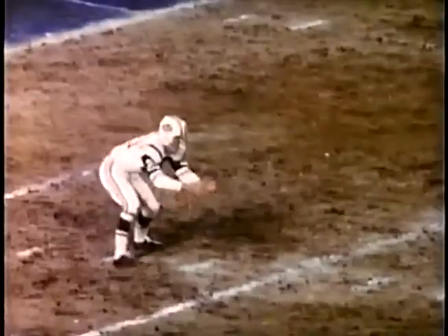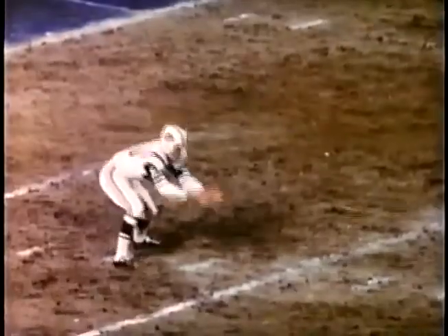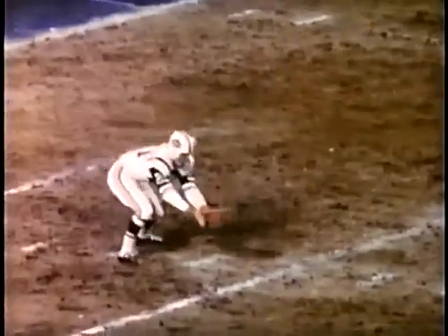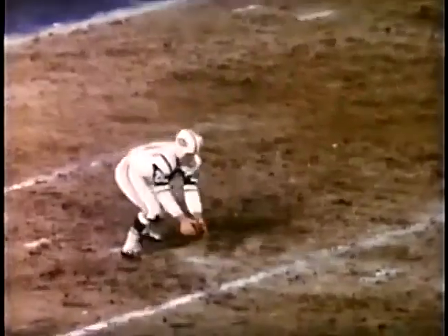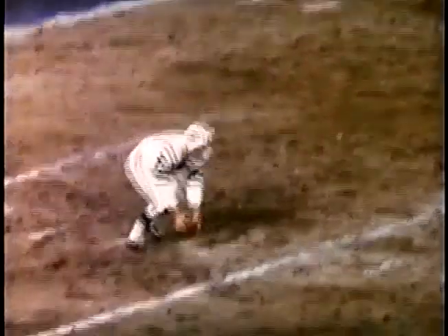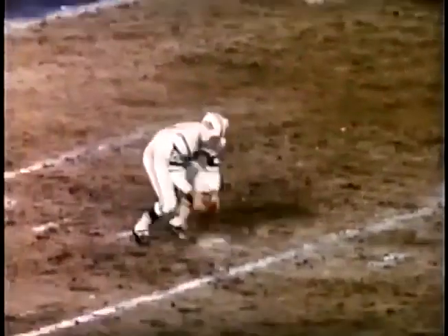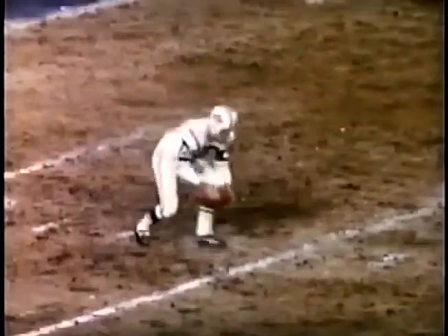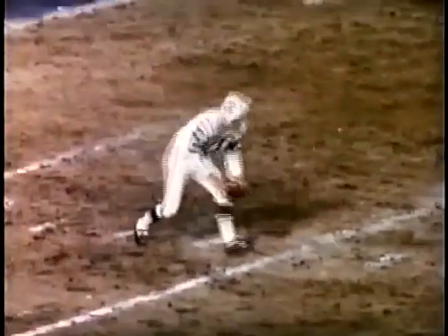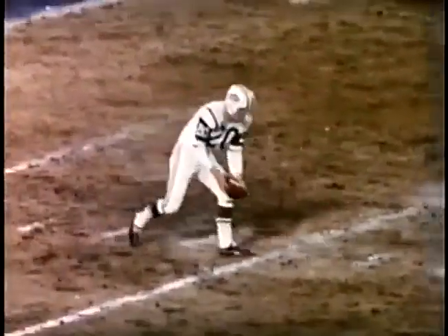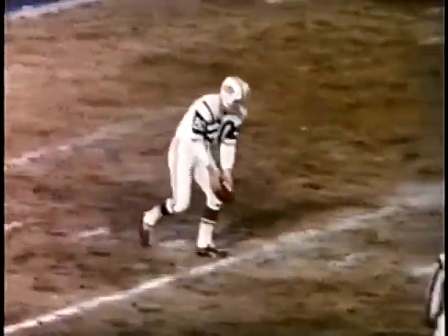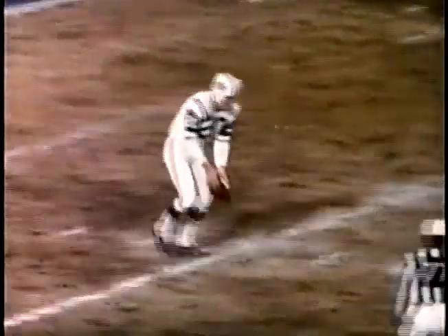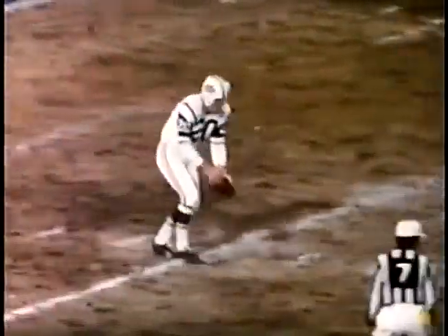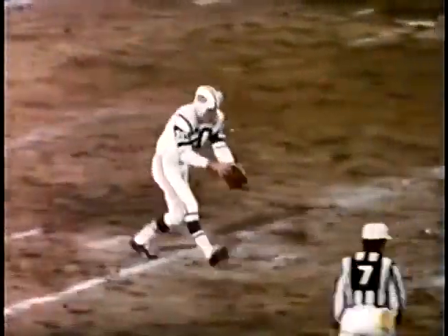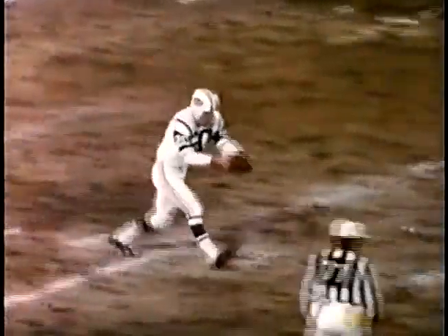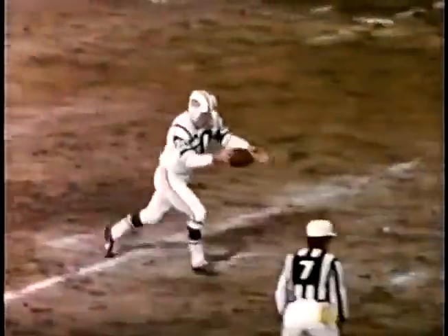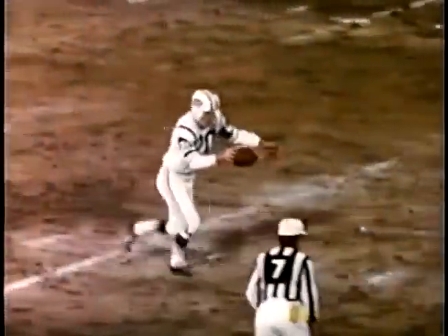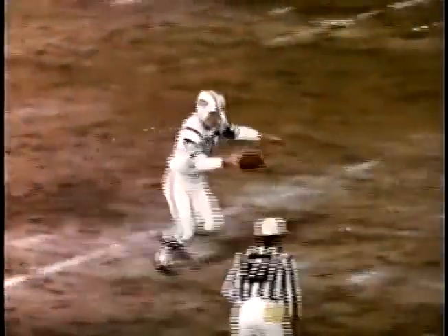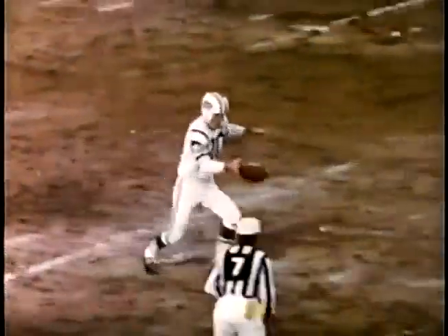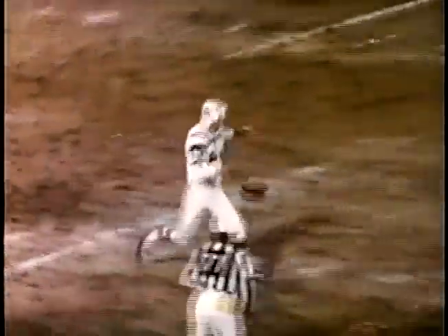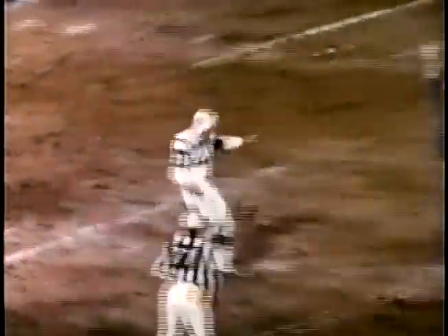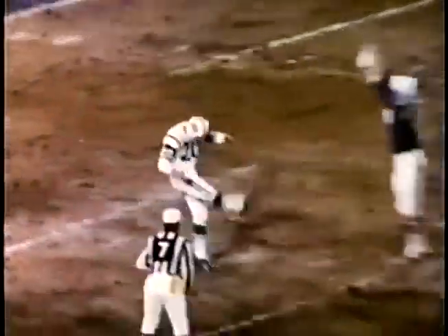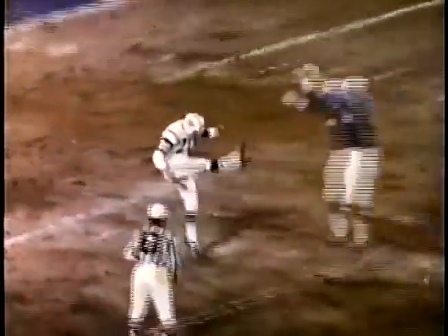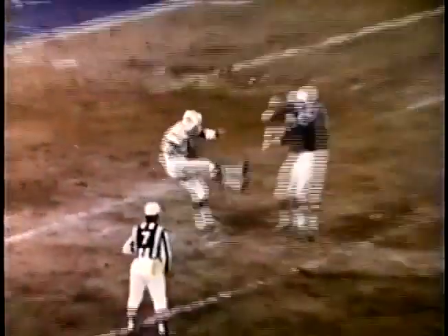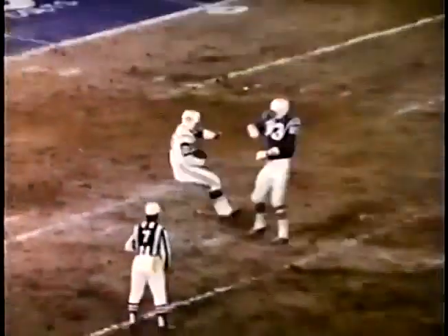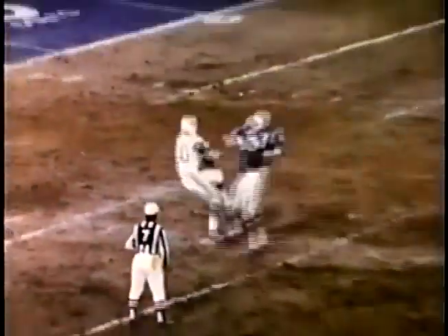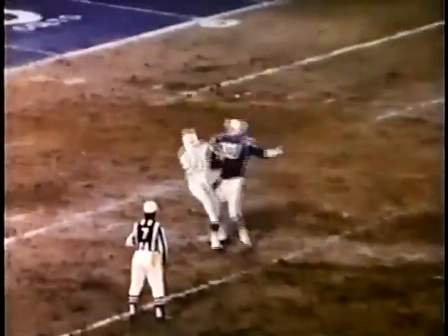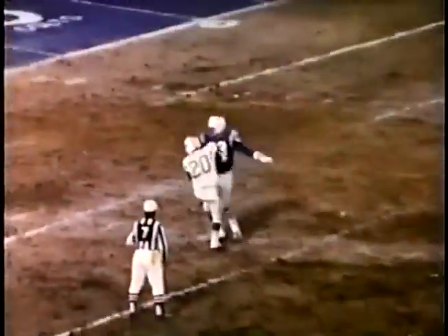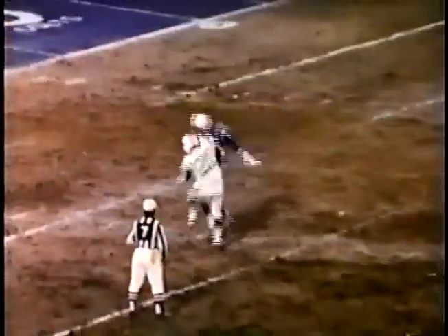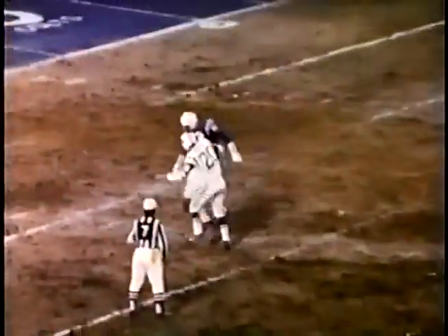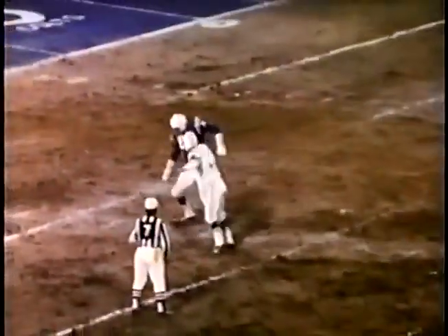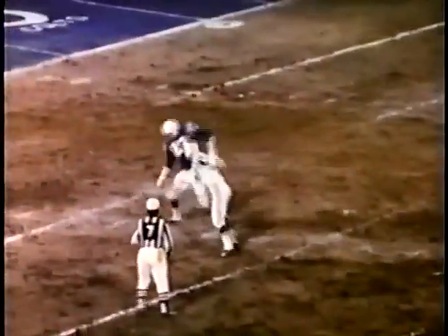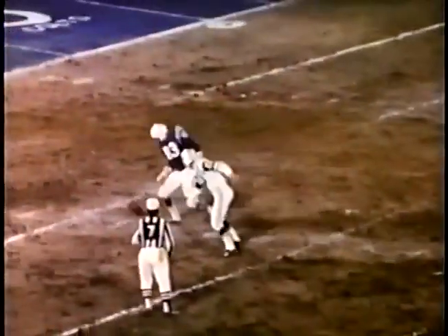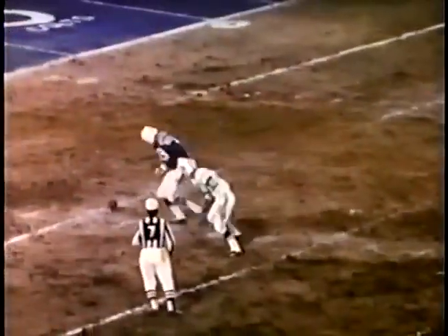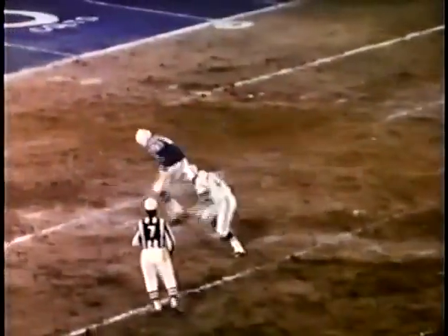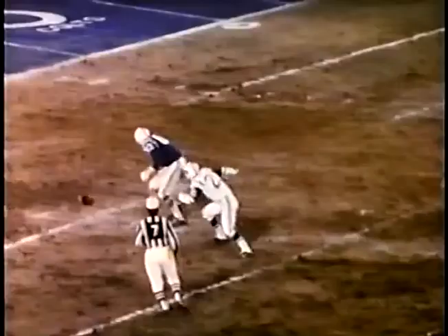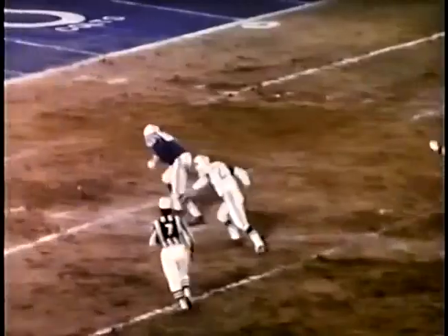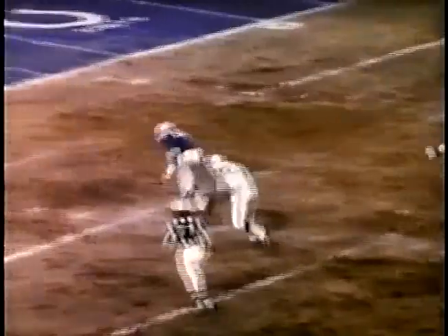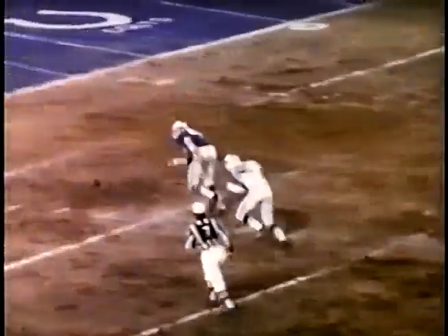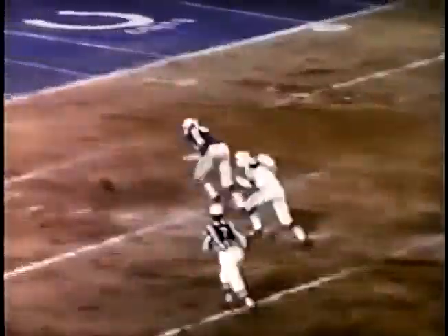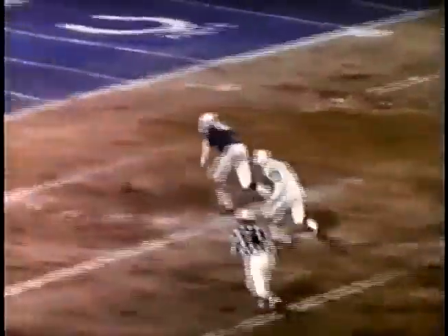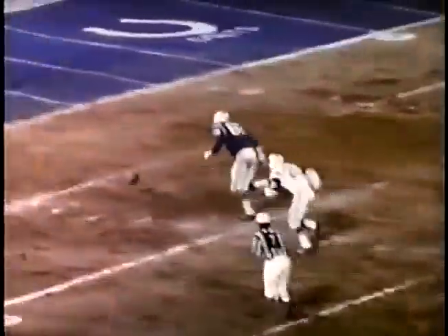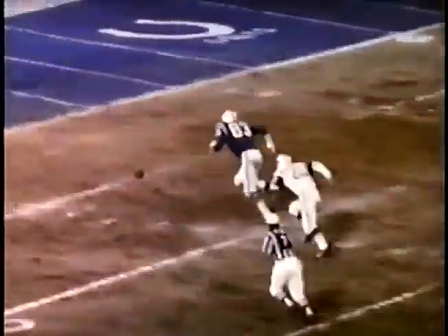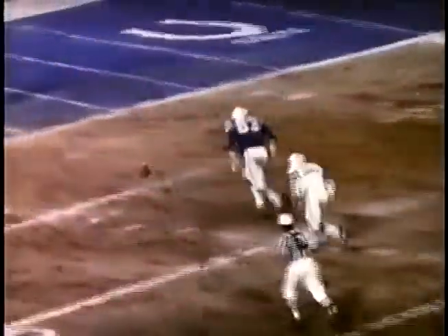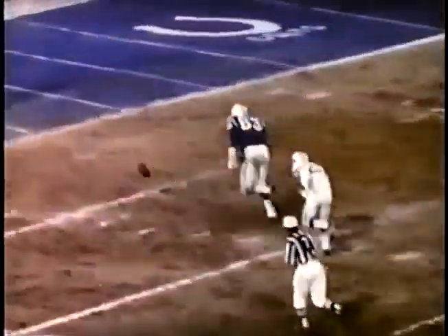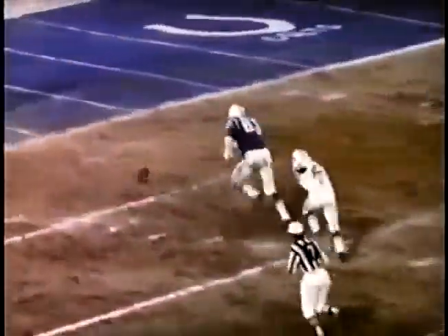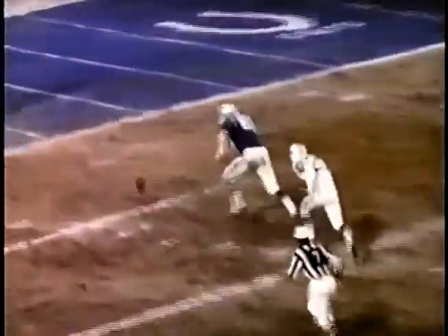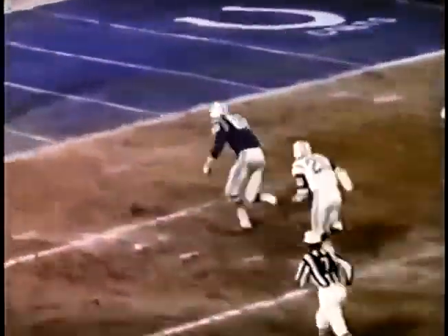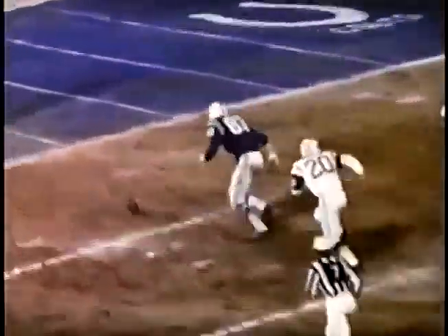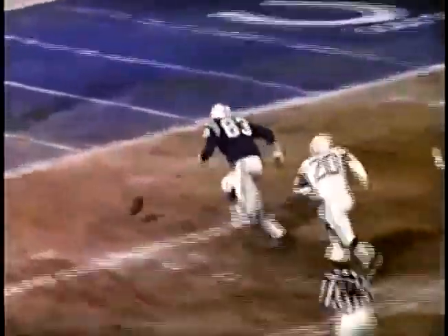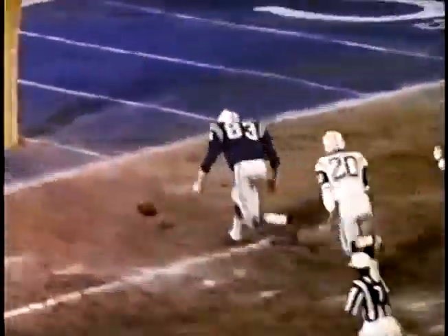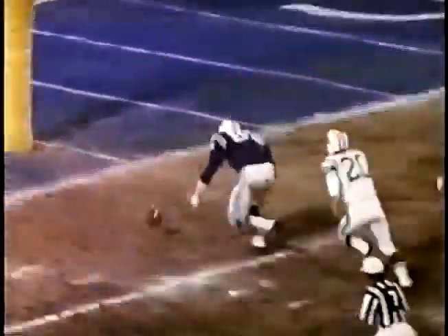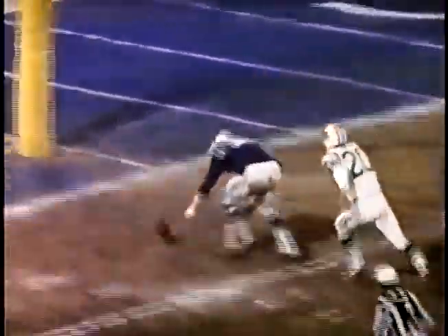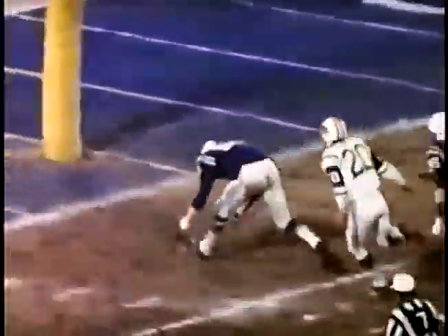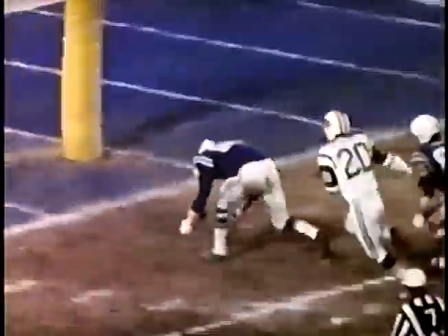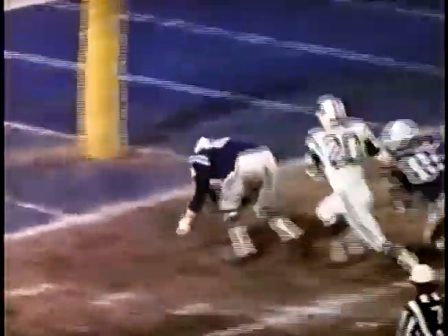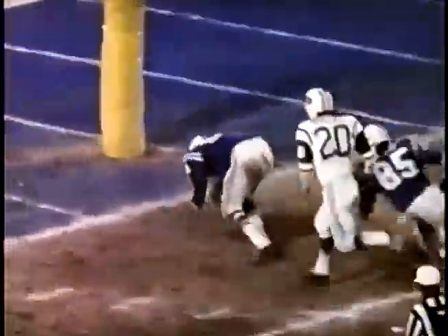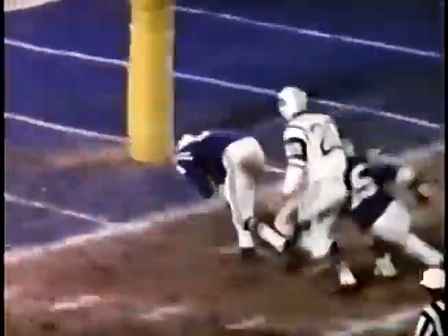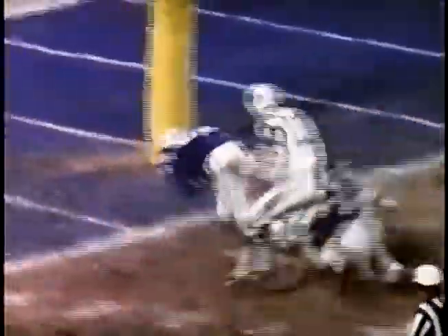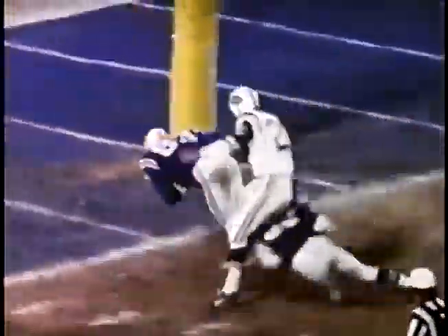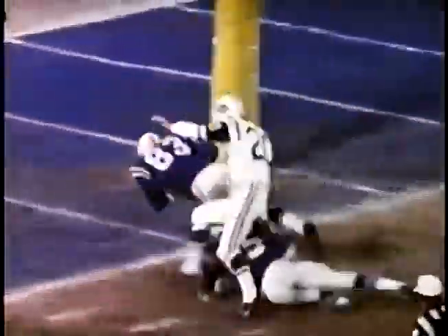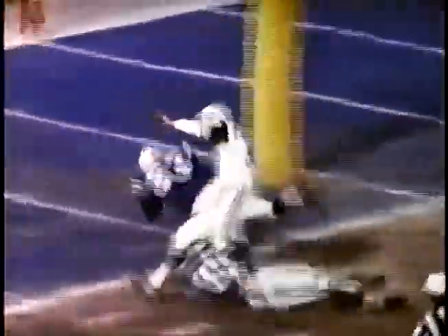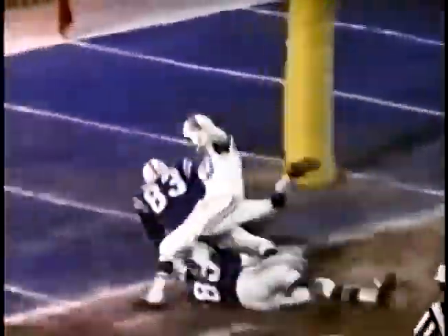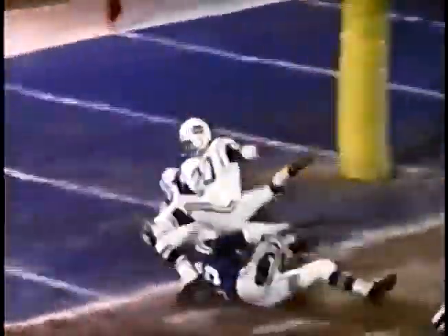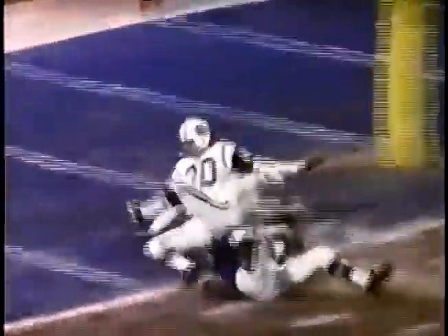The Colts' last score came when number 83, Ted Hendricks, blocked this punt and recovered for six more points.